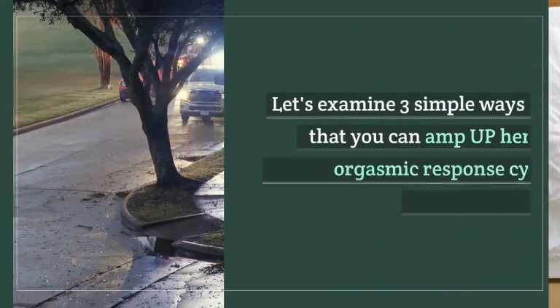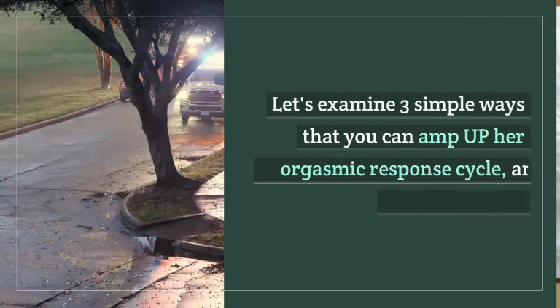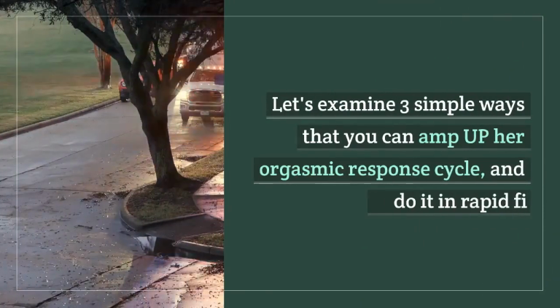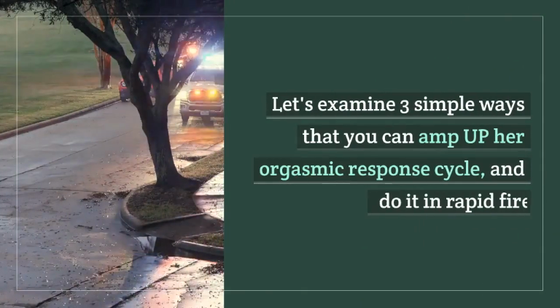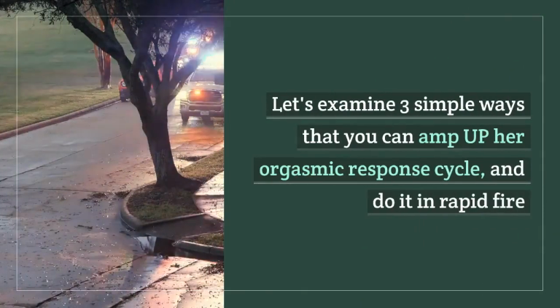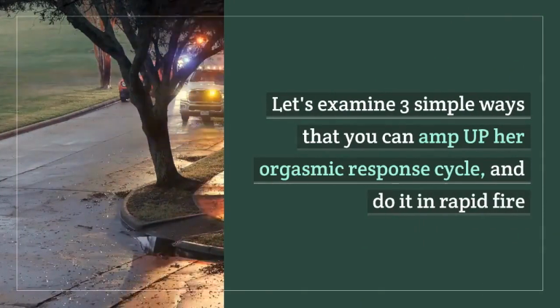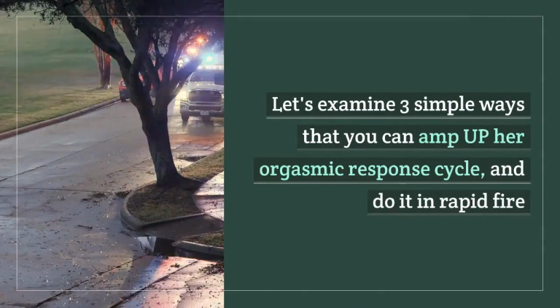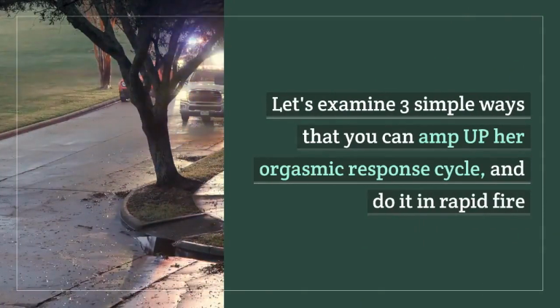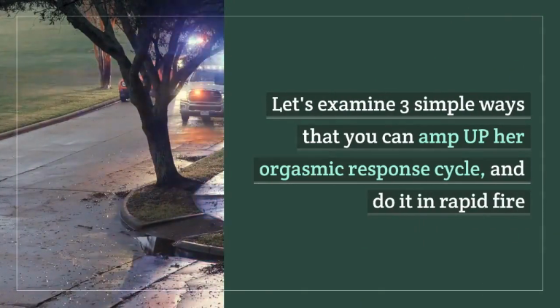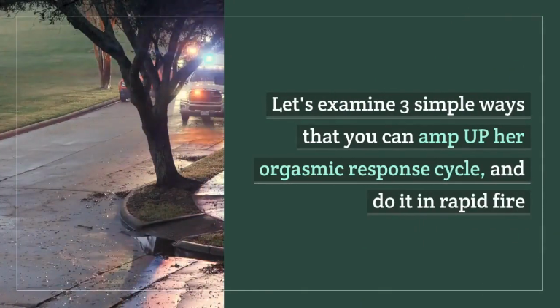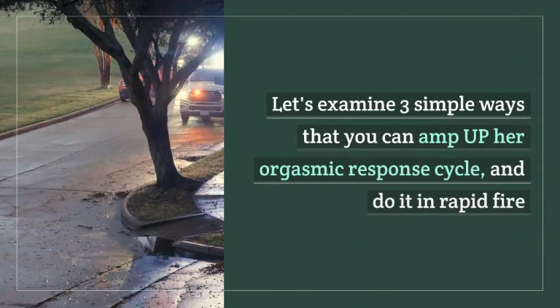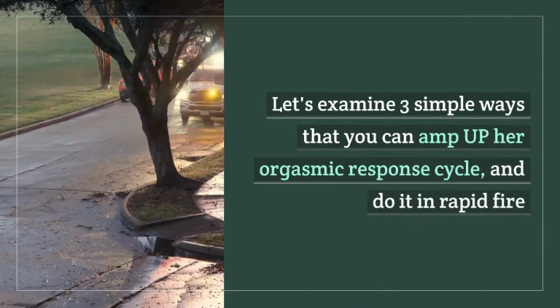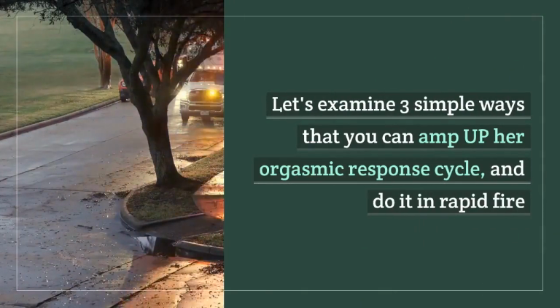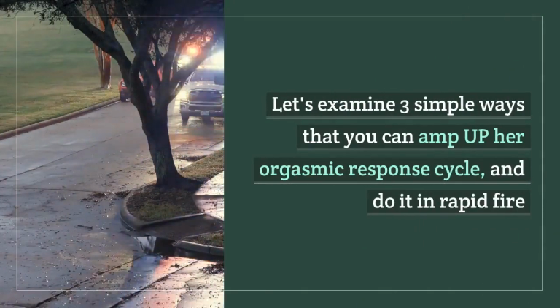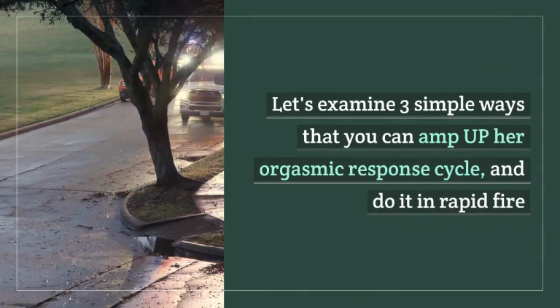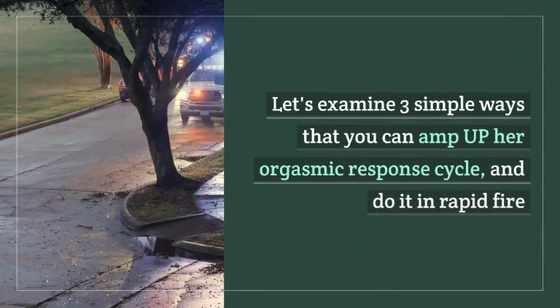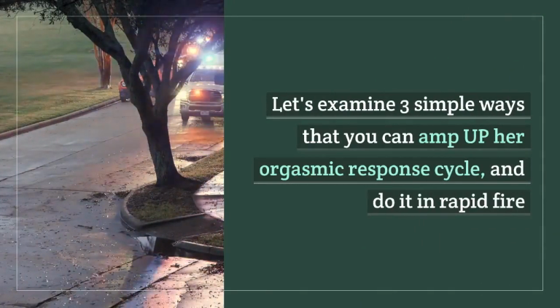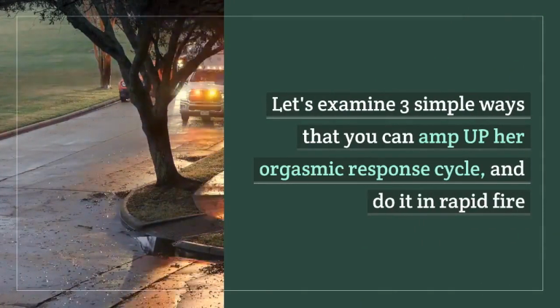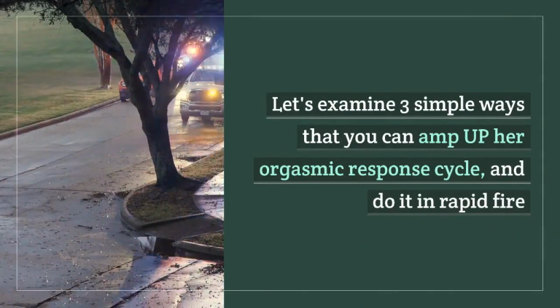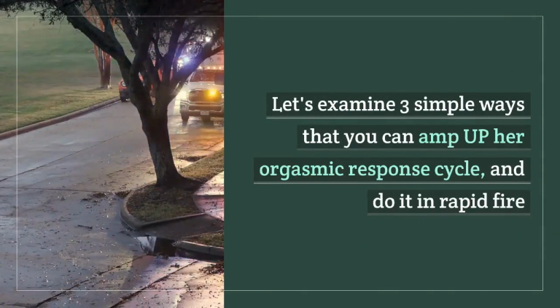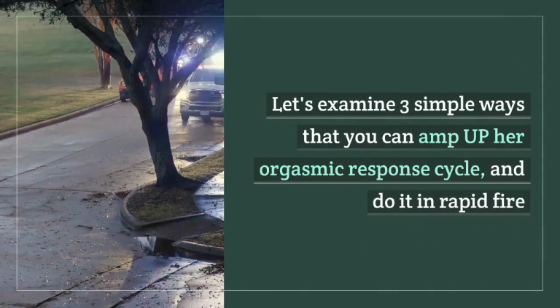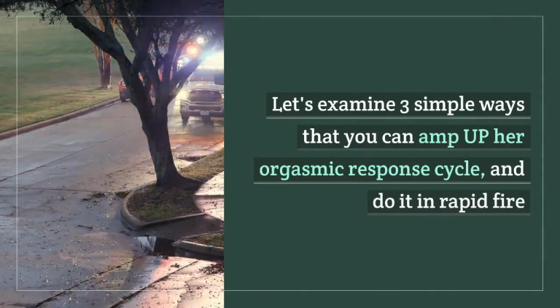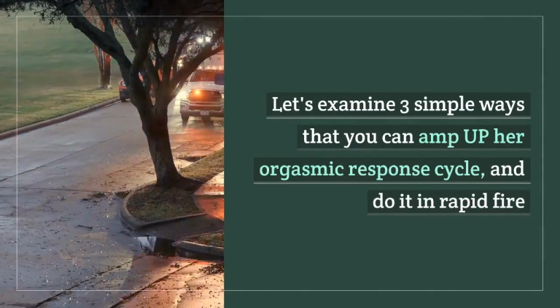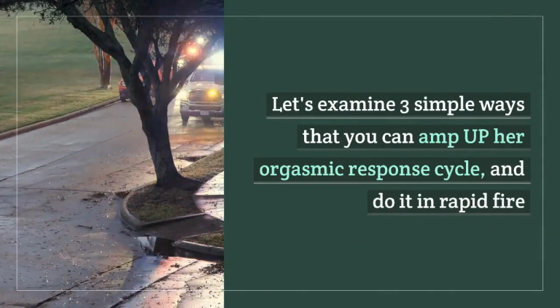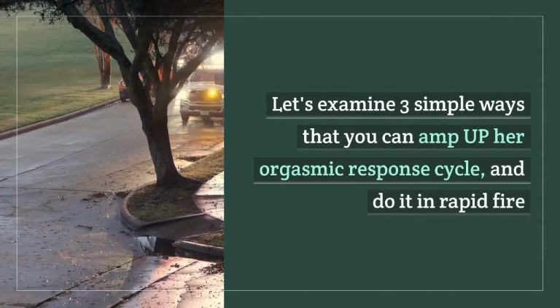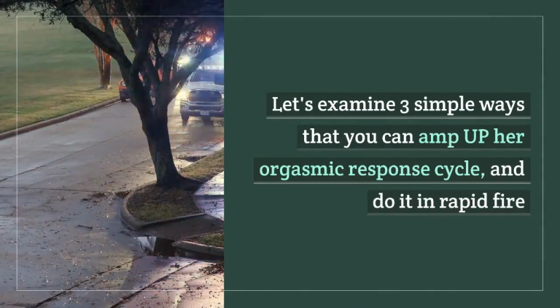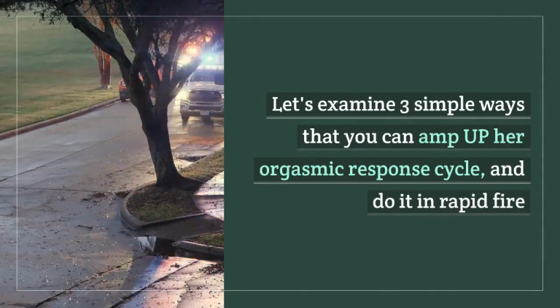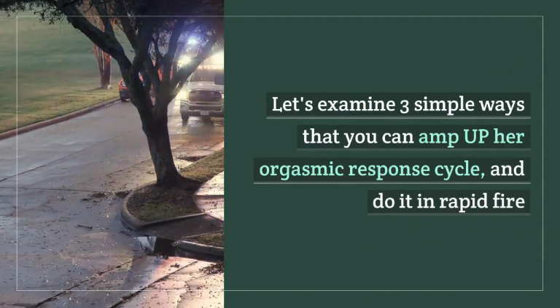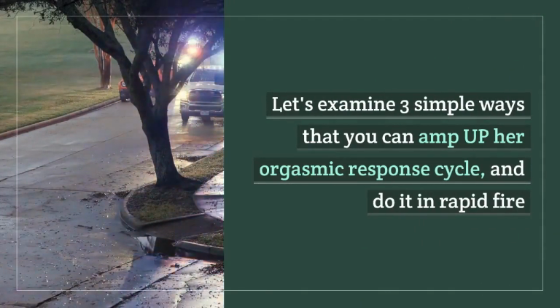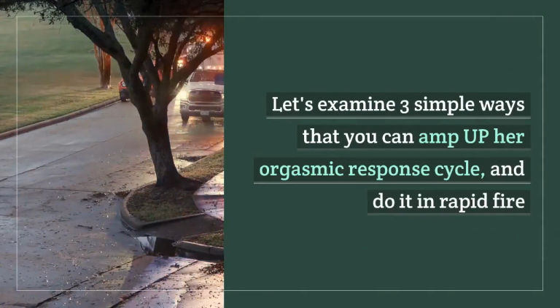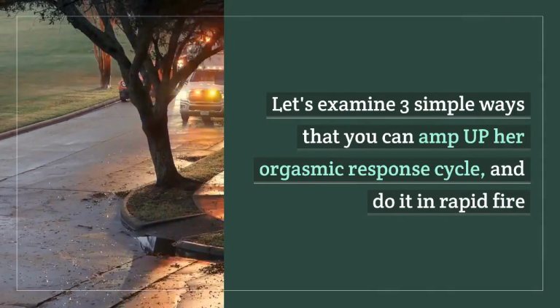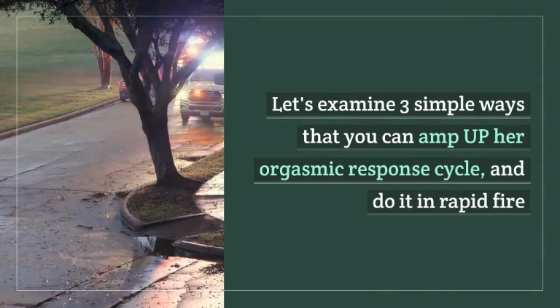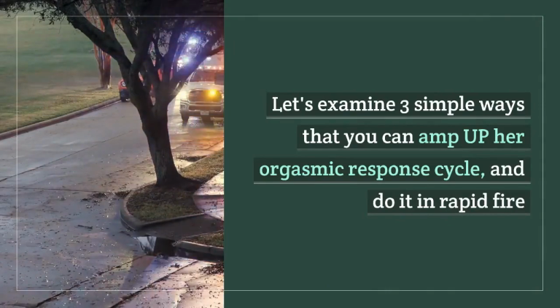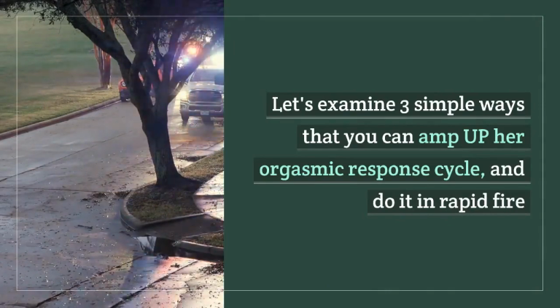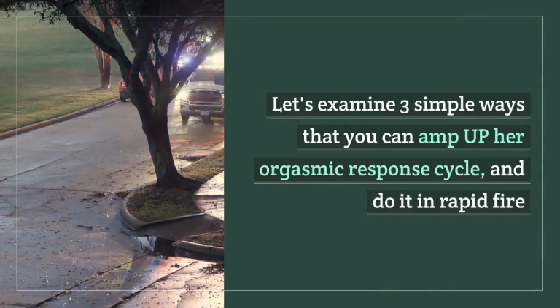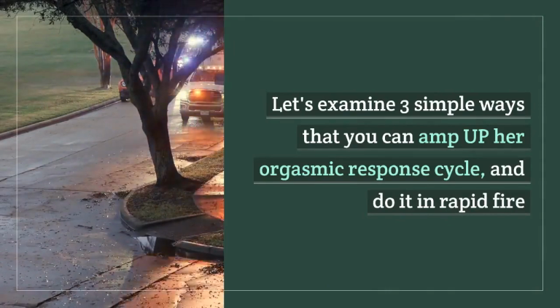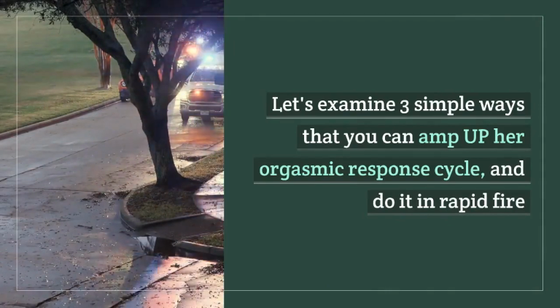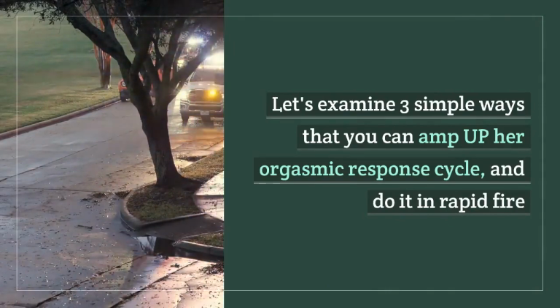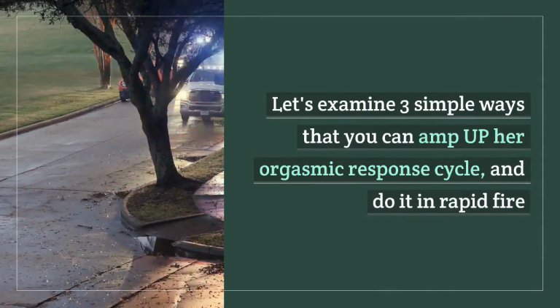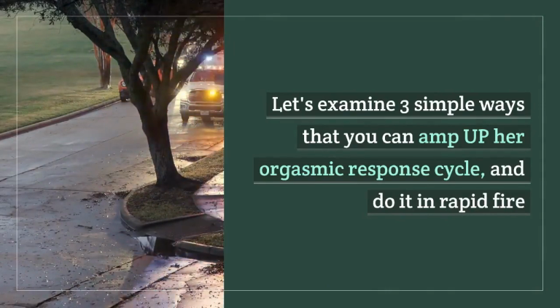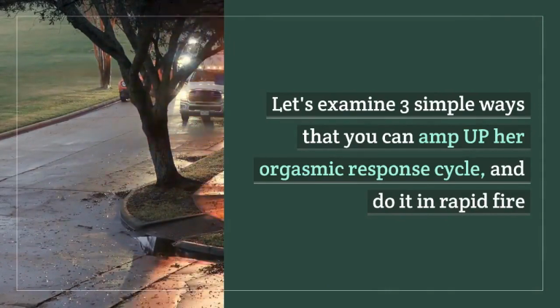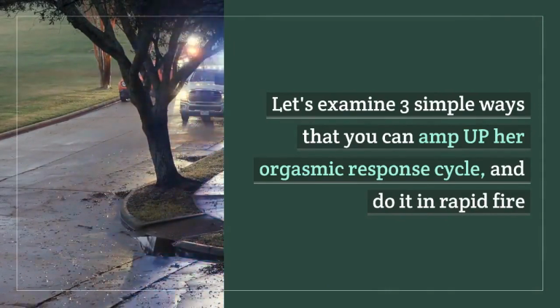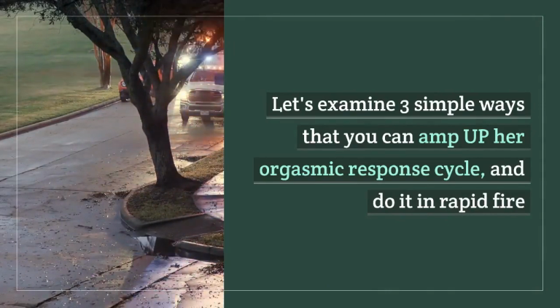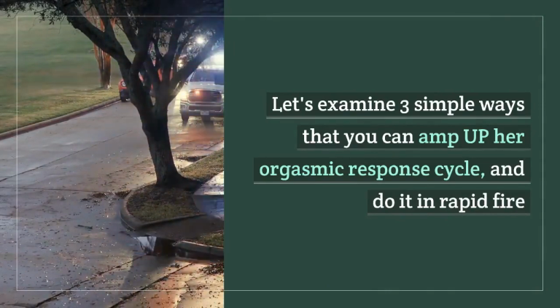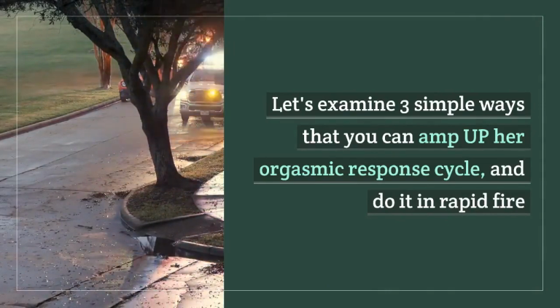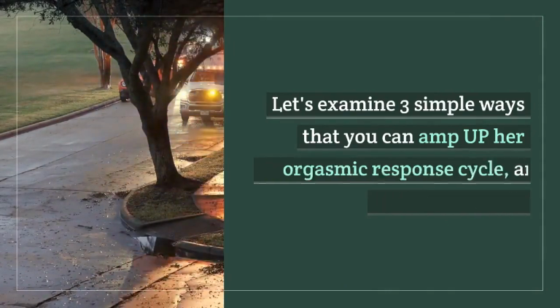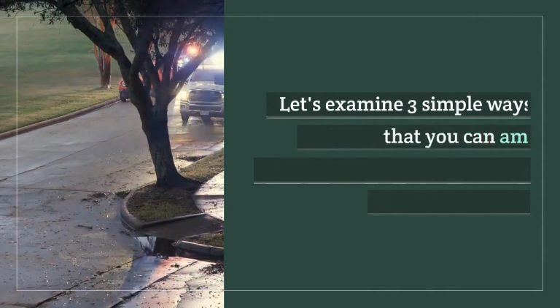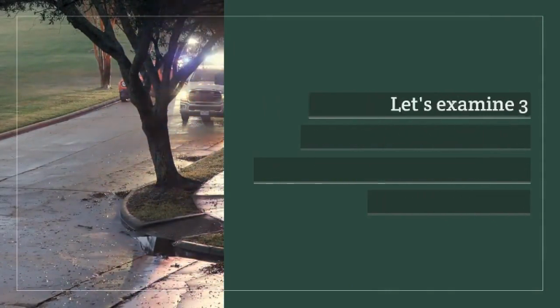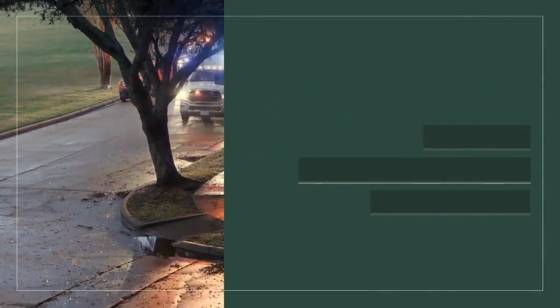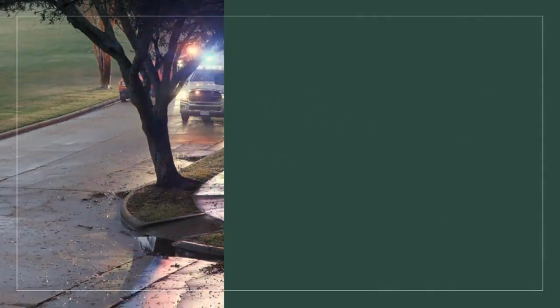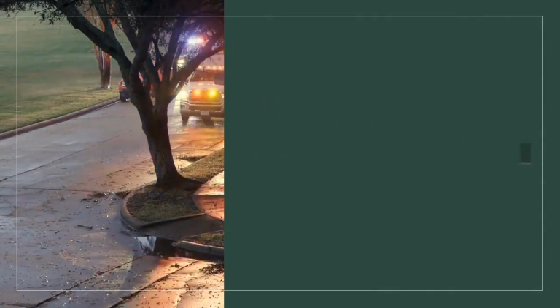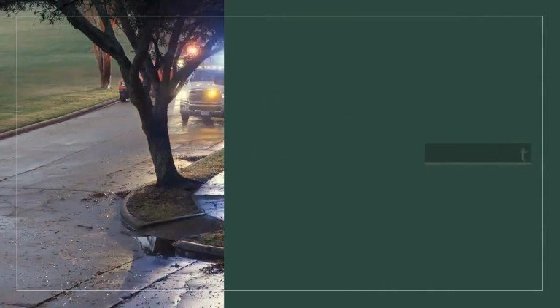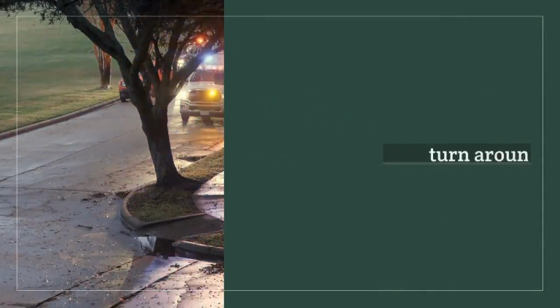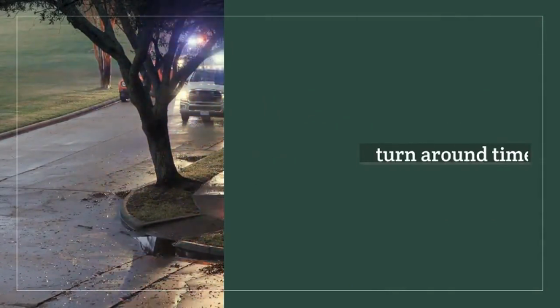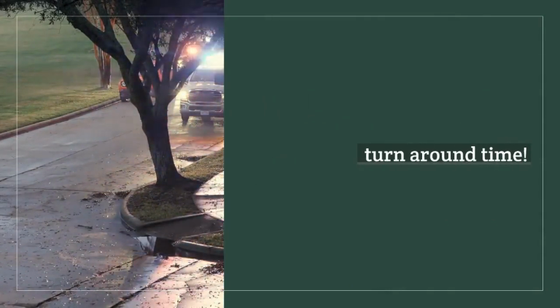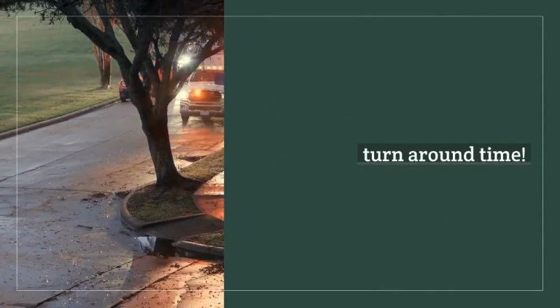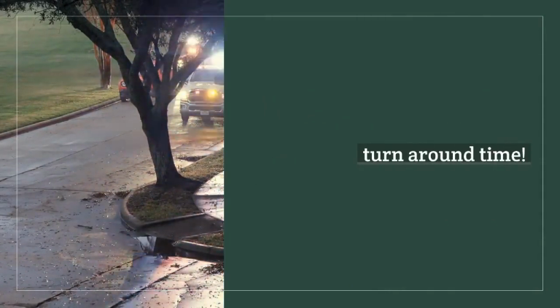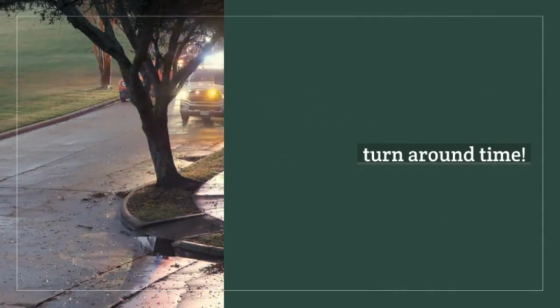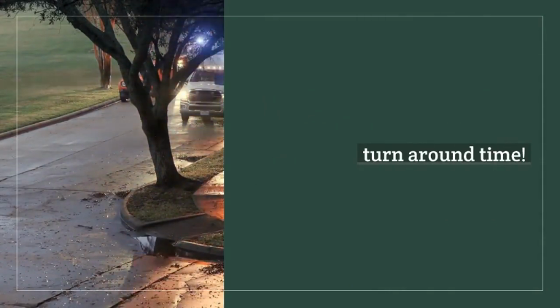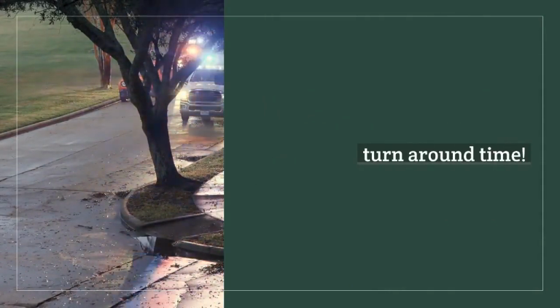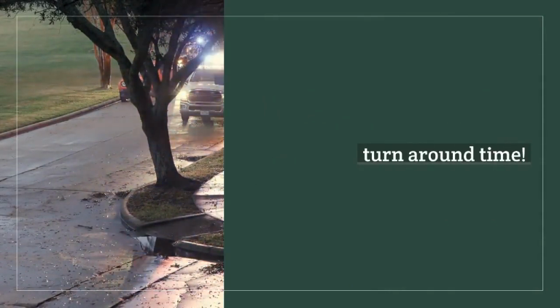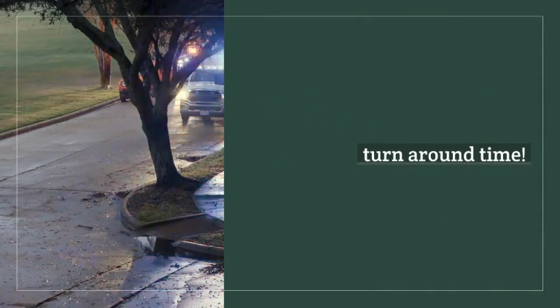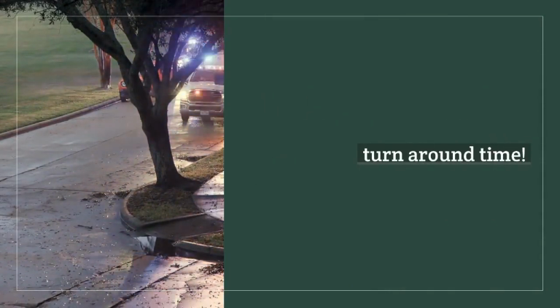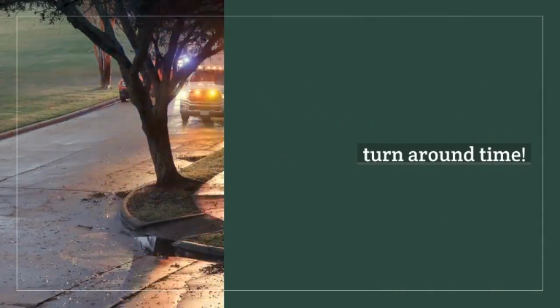Let's examine 3 simple ways that you can amp up her orgasmic response cycle, and do it in rapid fire turnaround time.